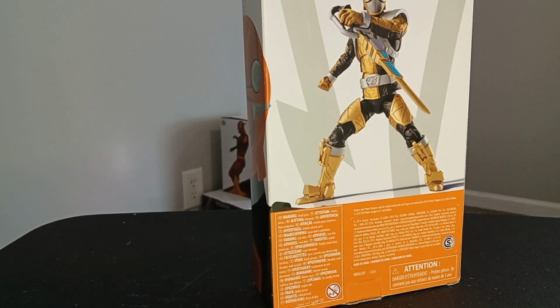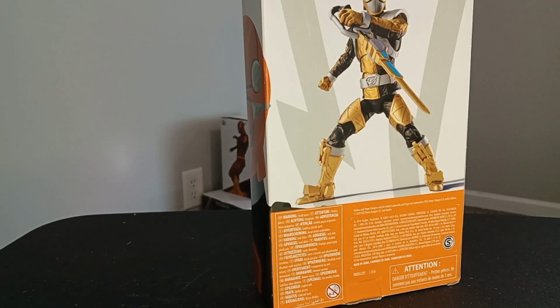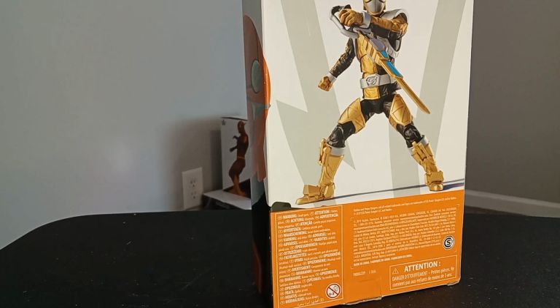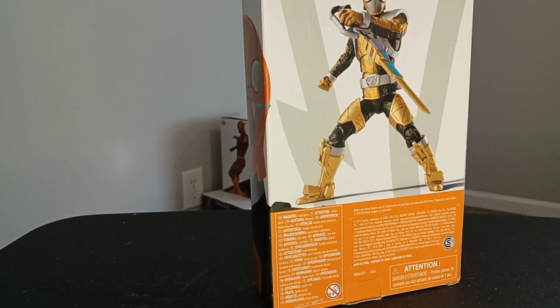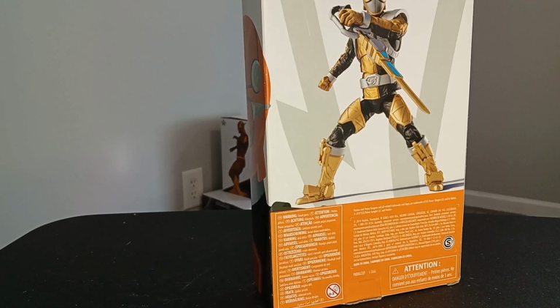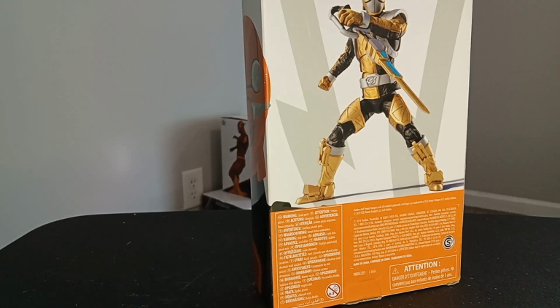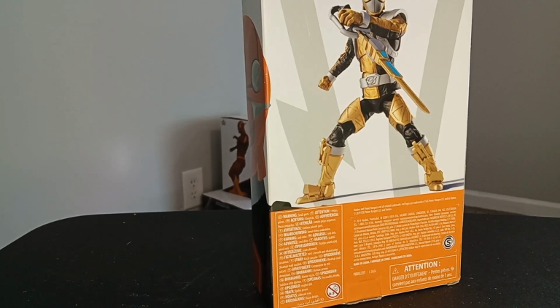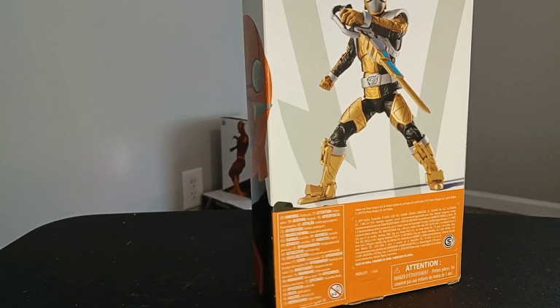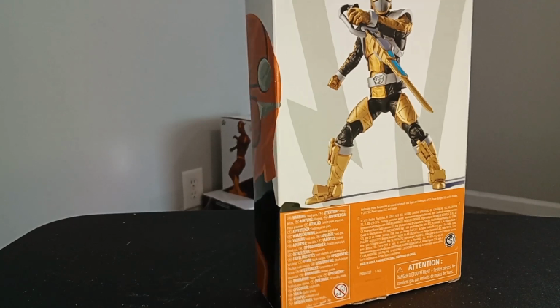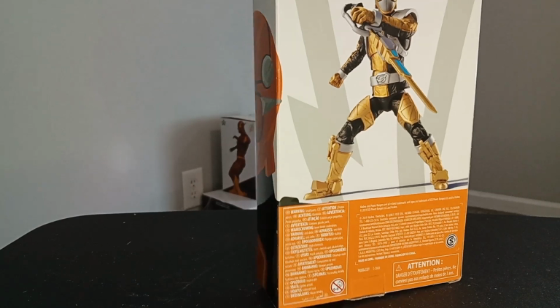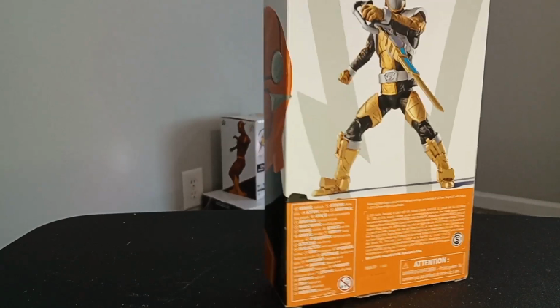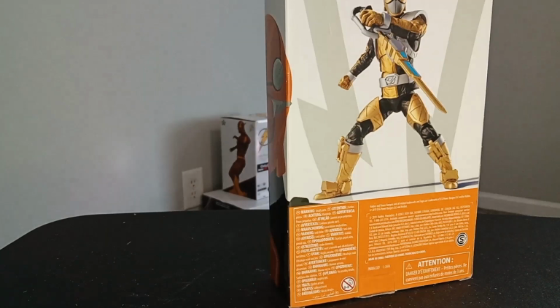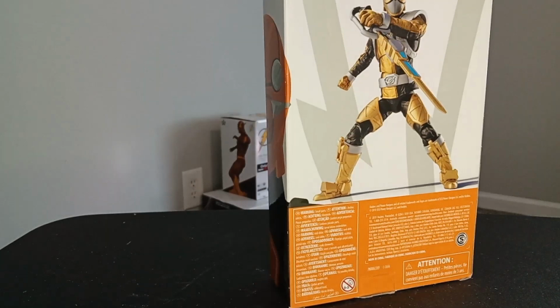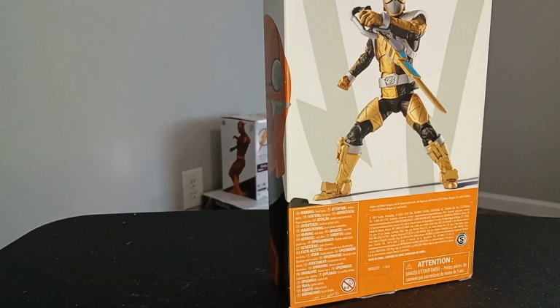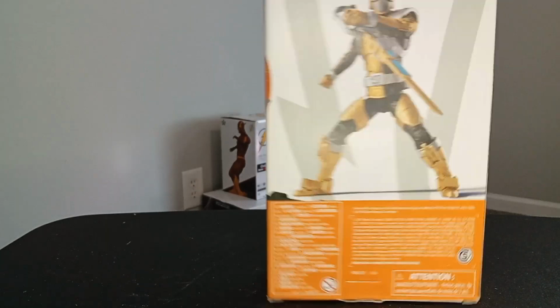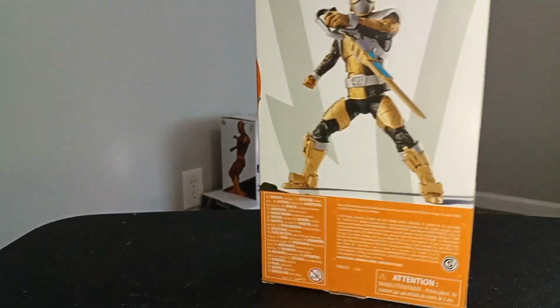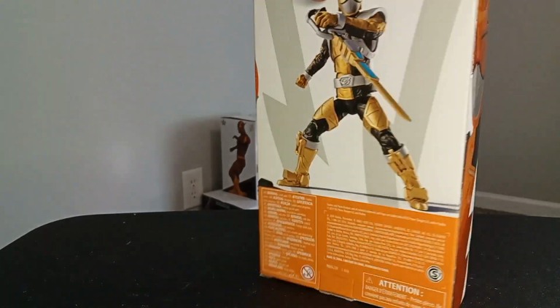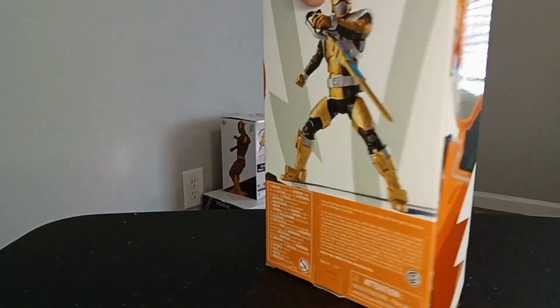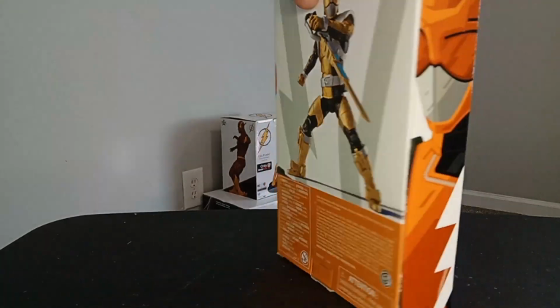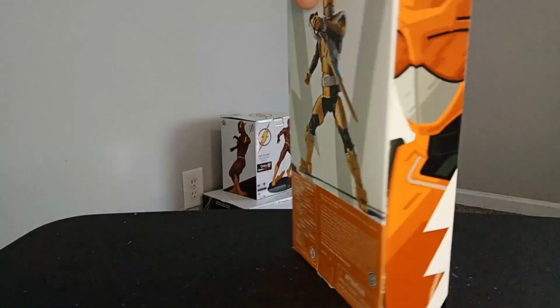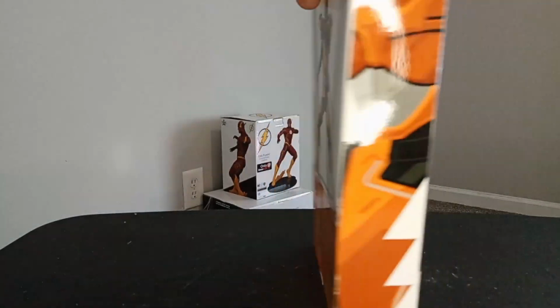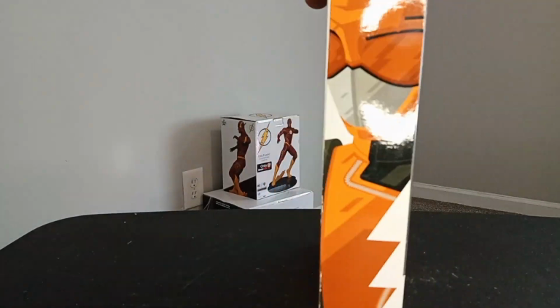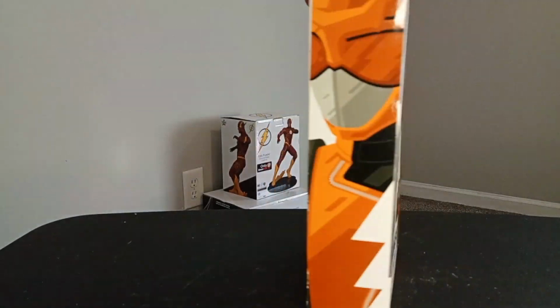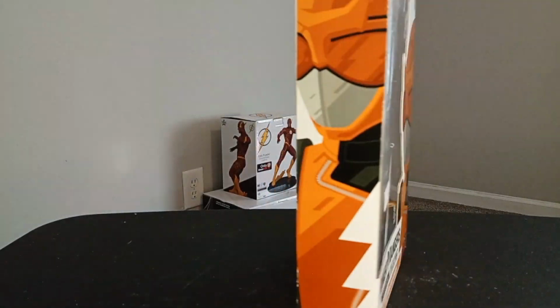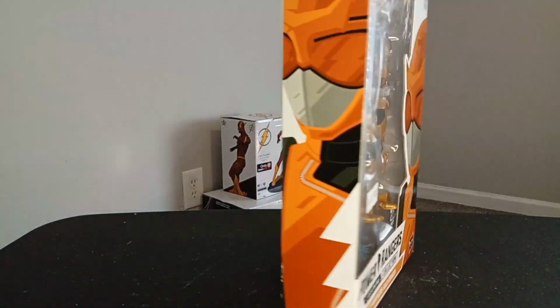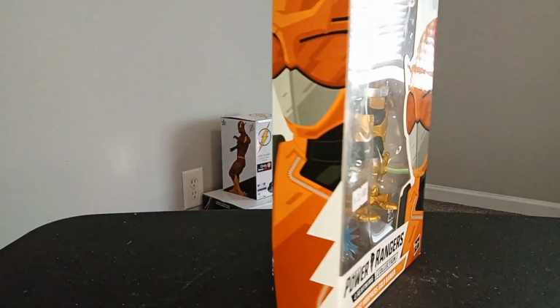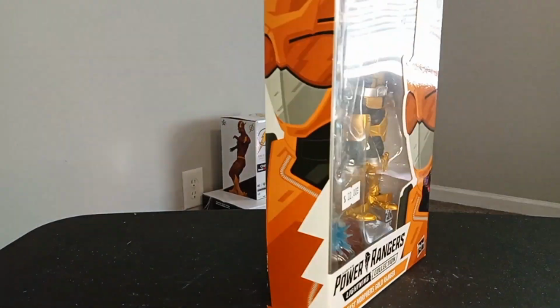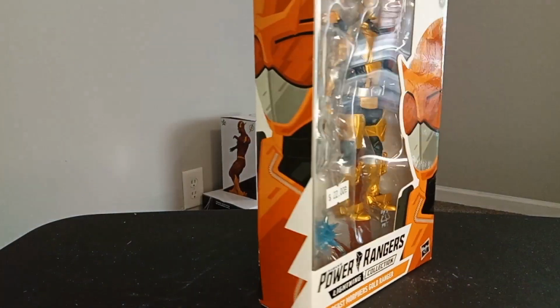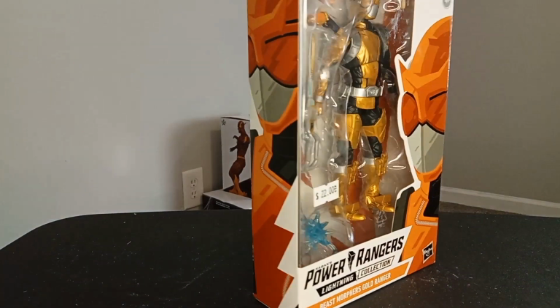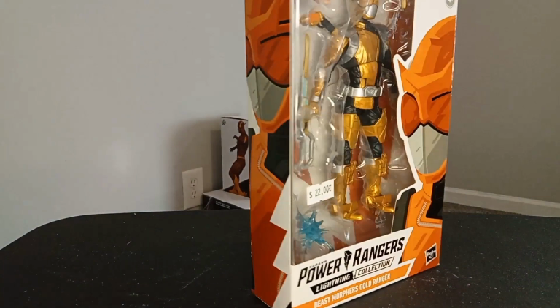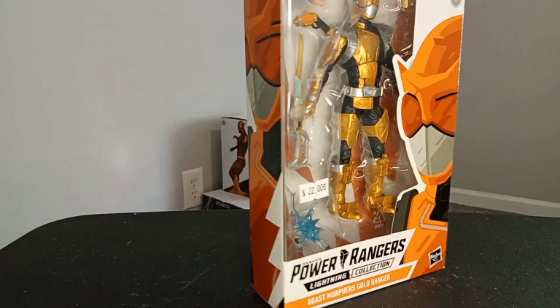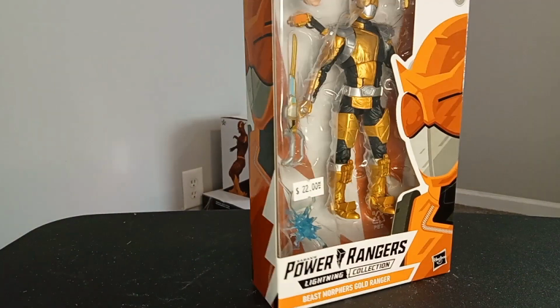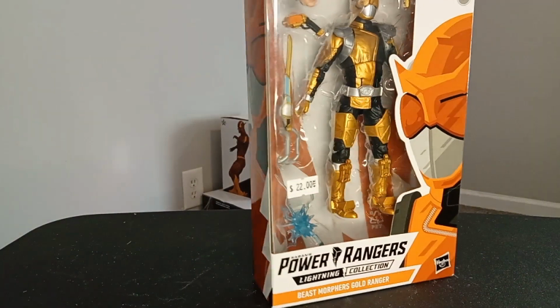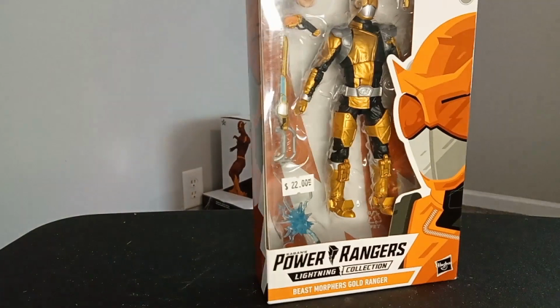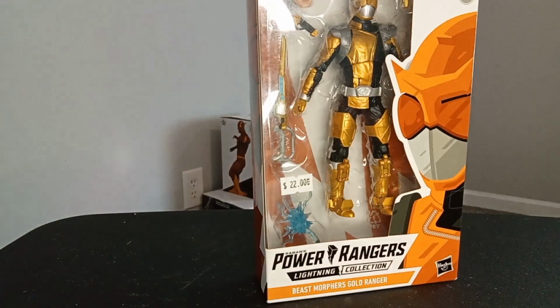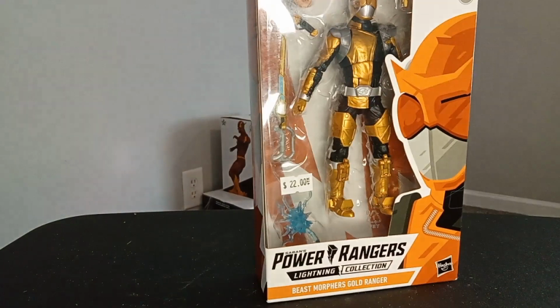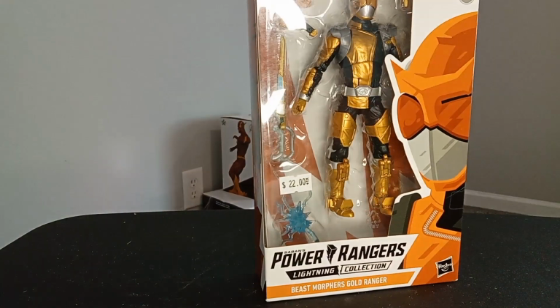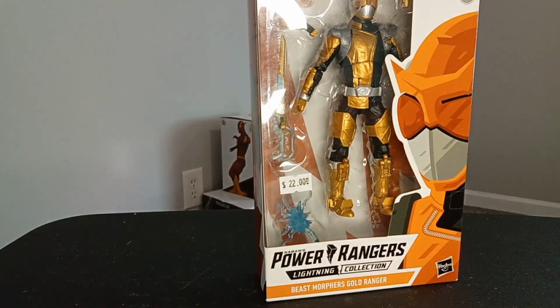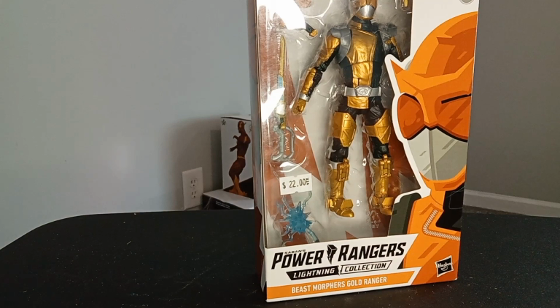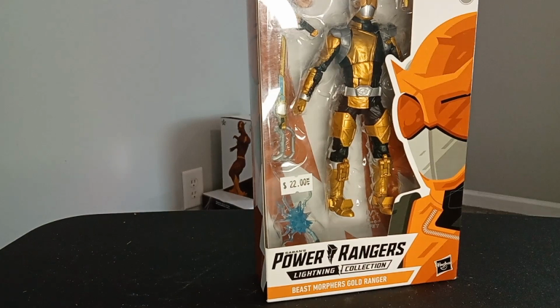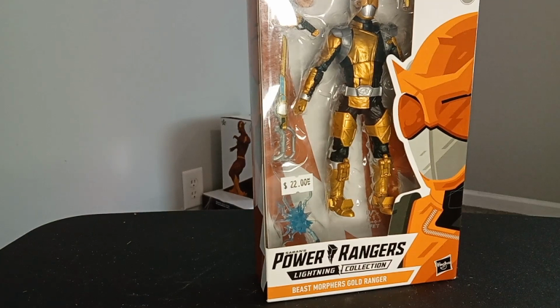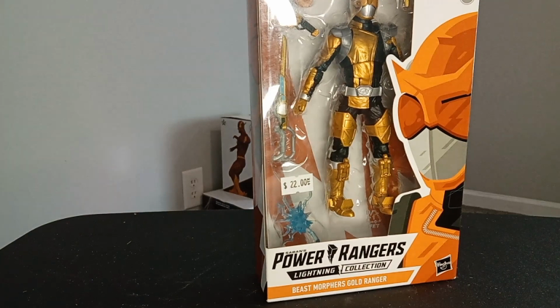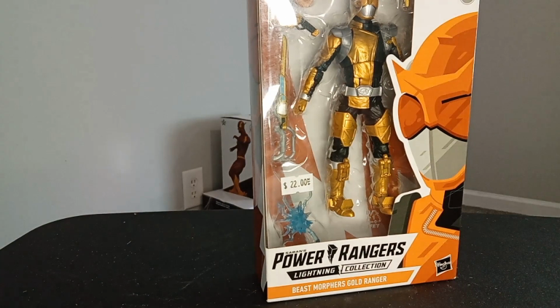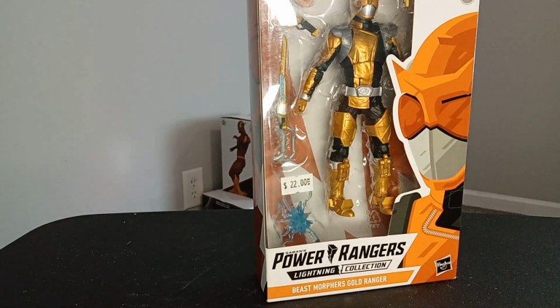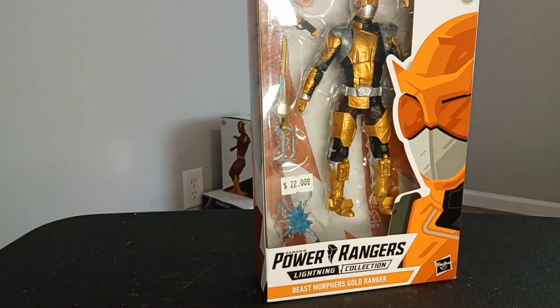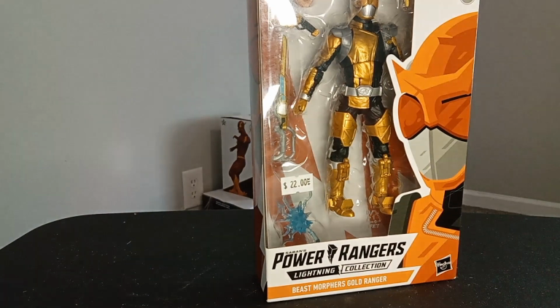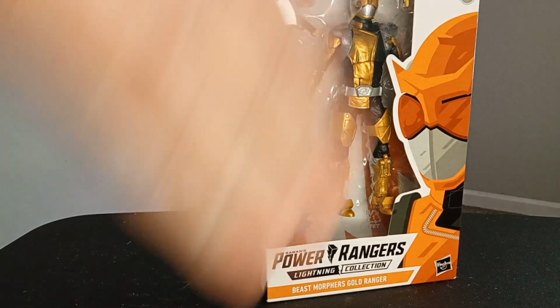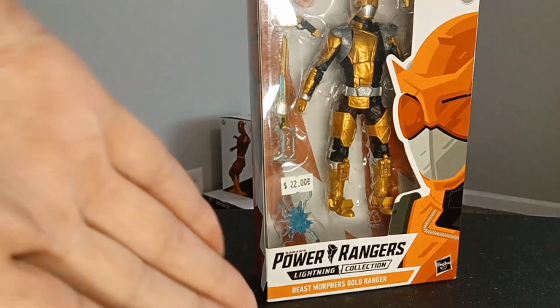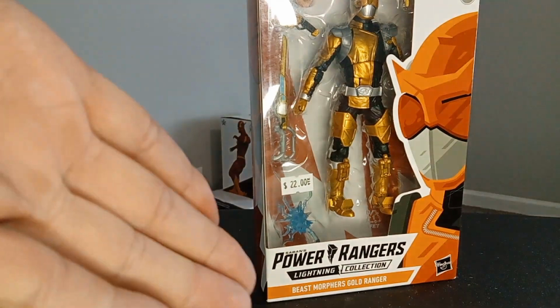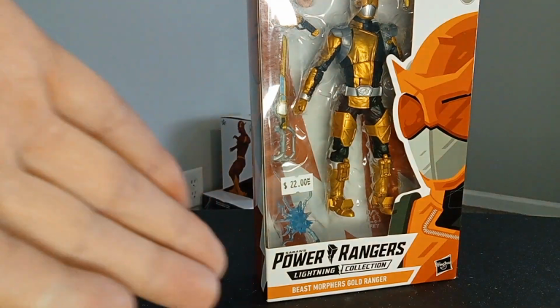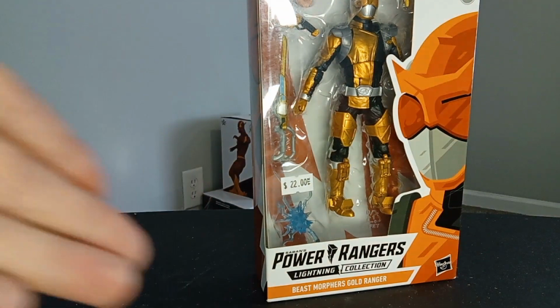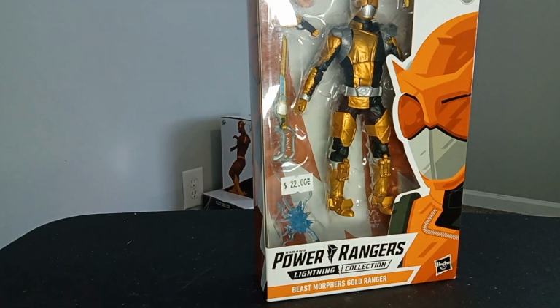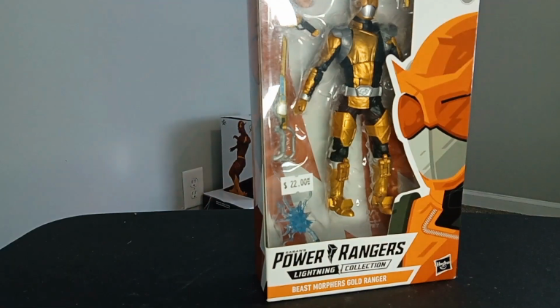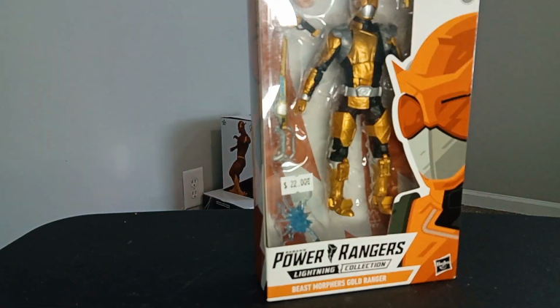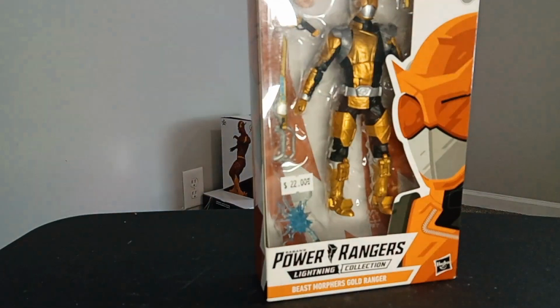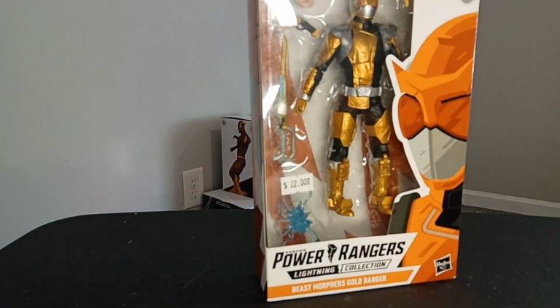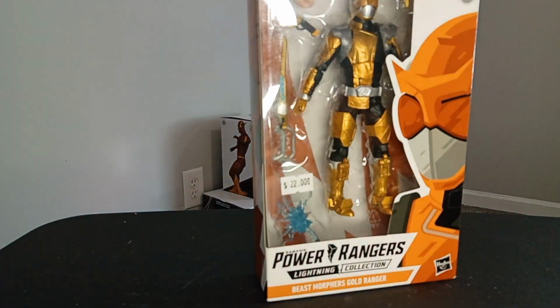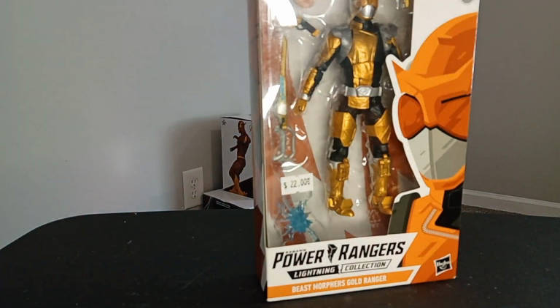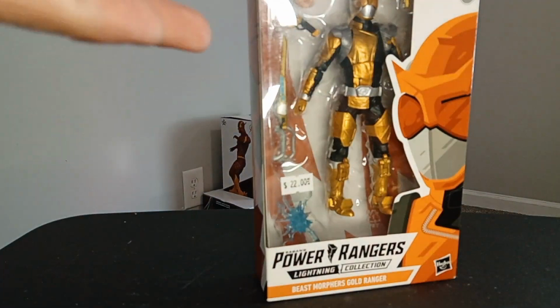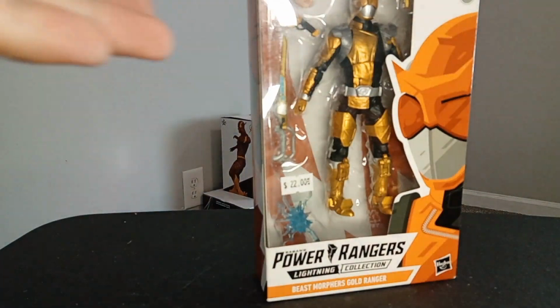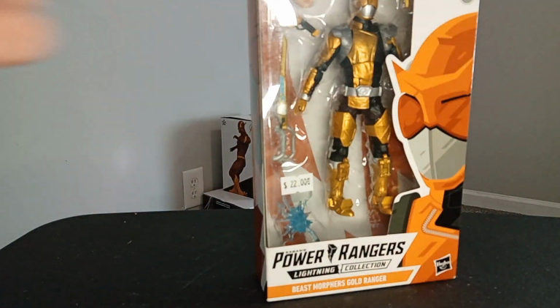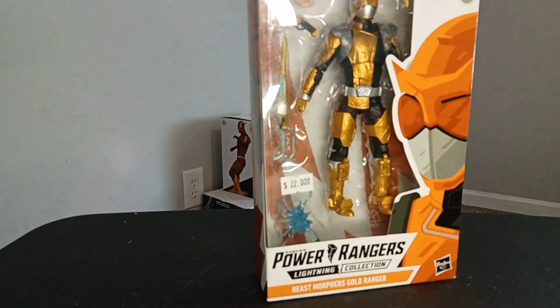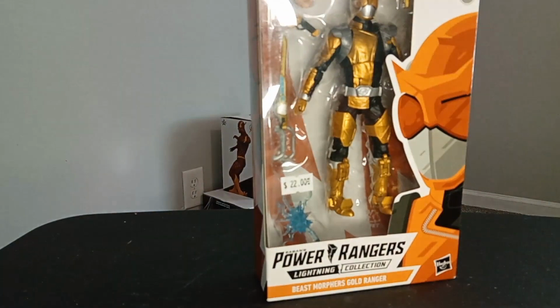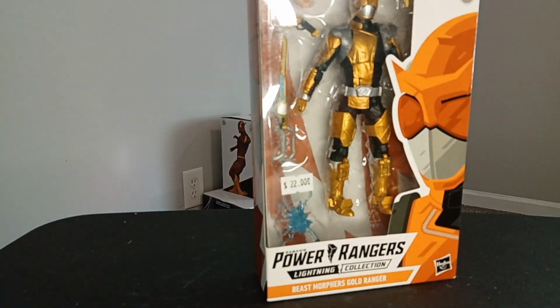What's up guys? Today we have a Gold Ranger — Beast Morphers Gold Ranger. Let's open them up.